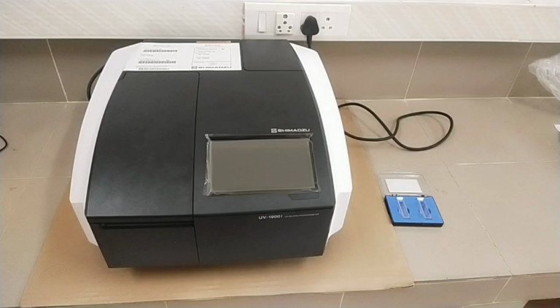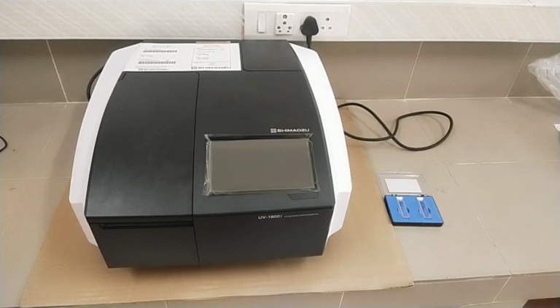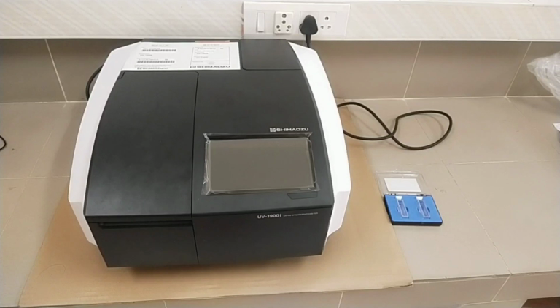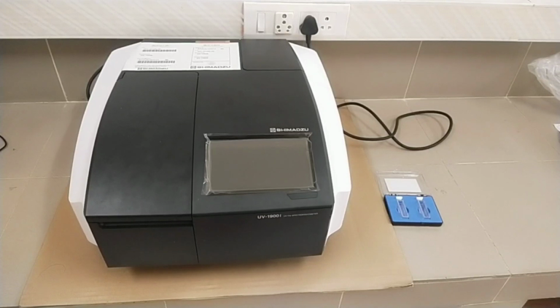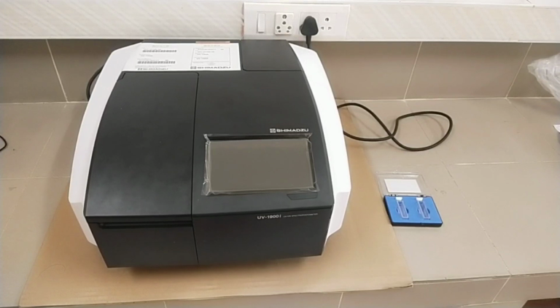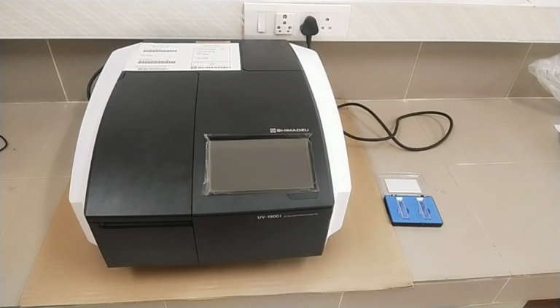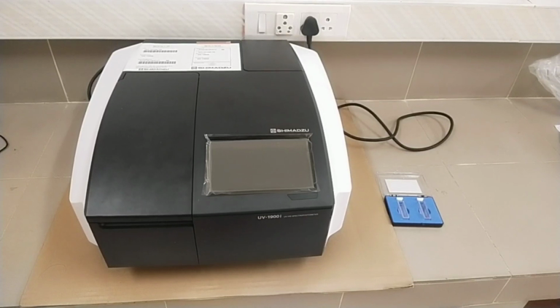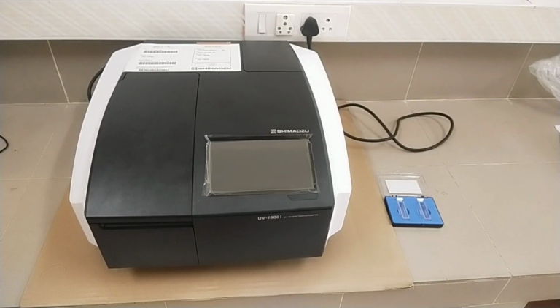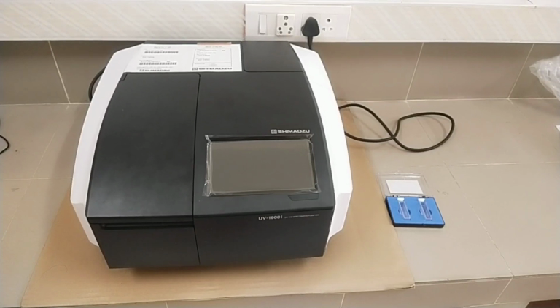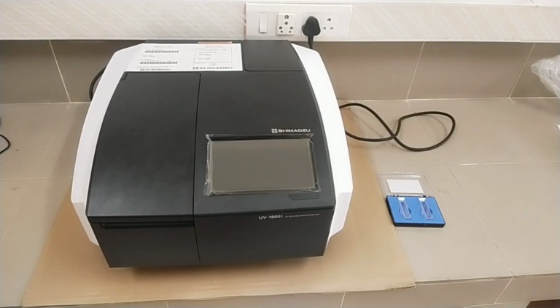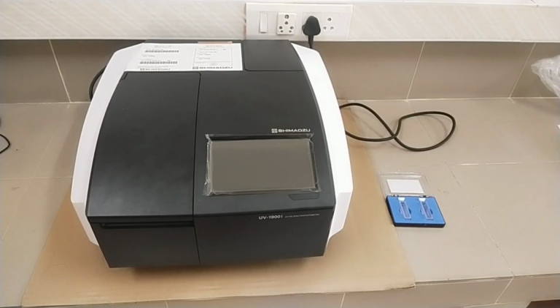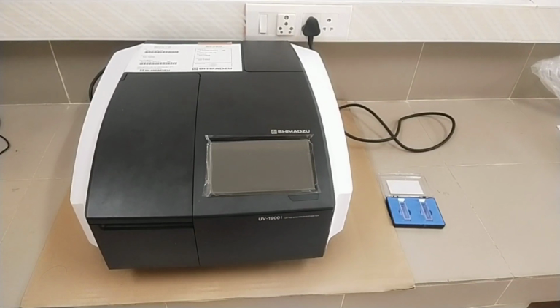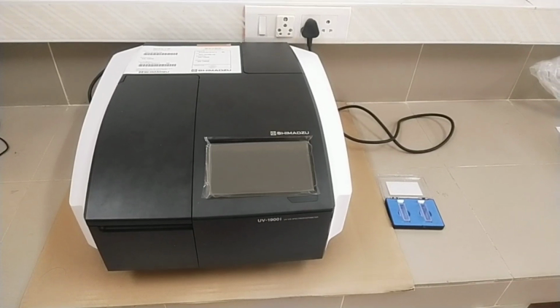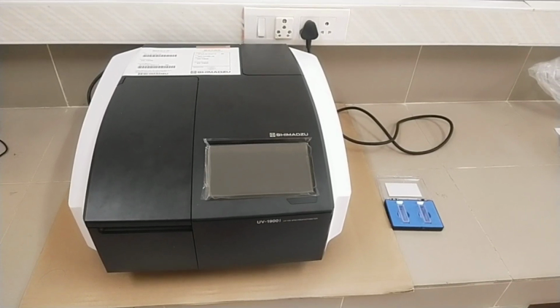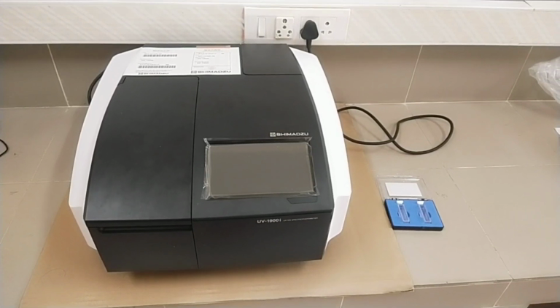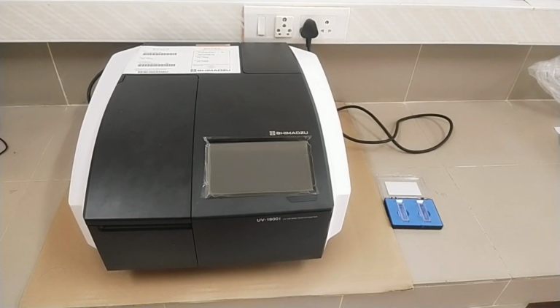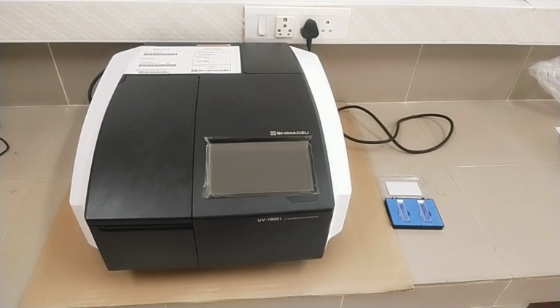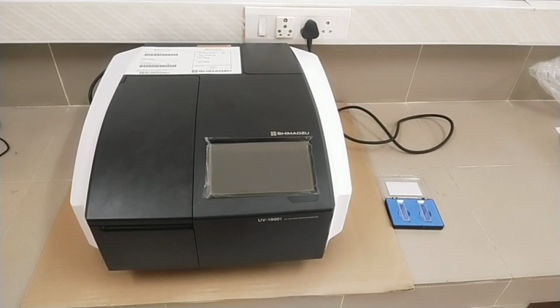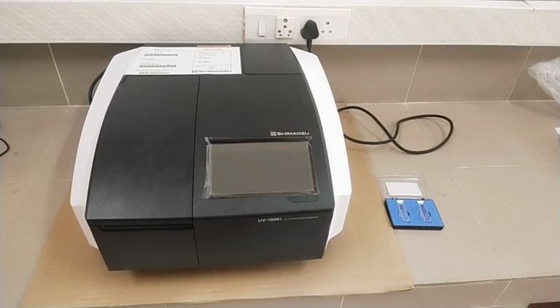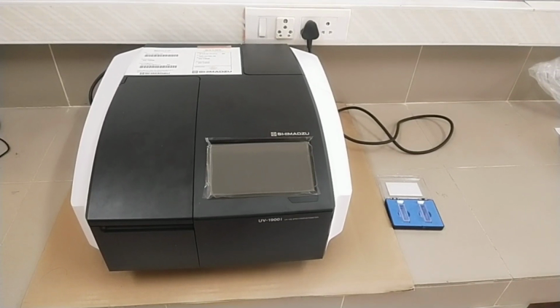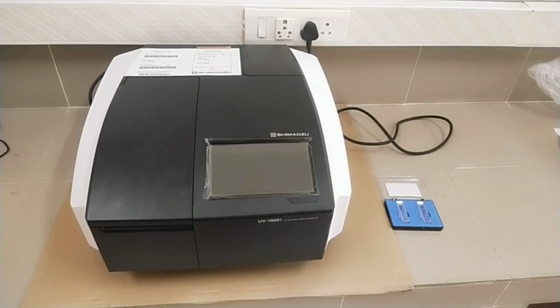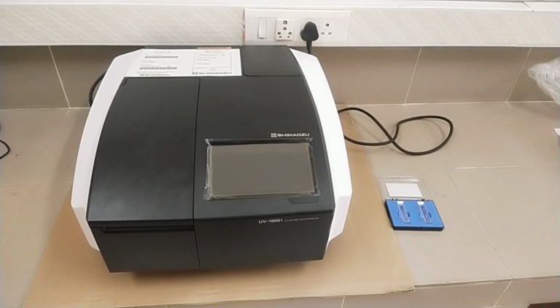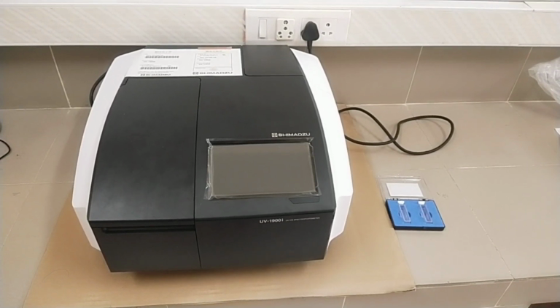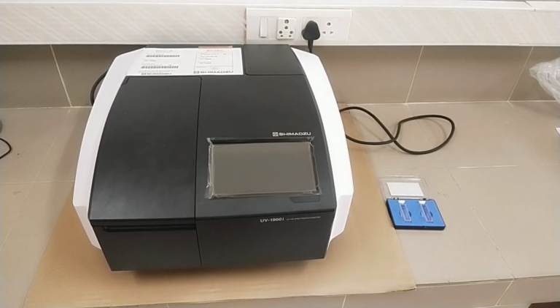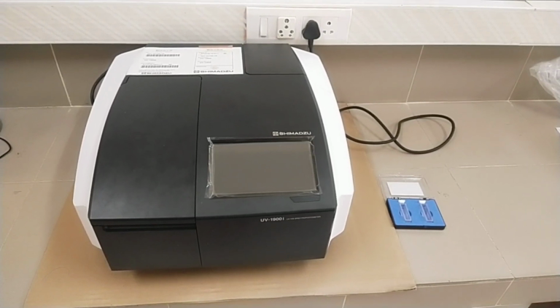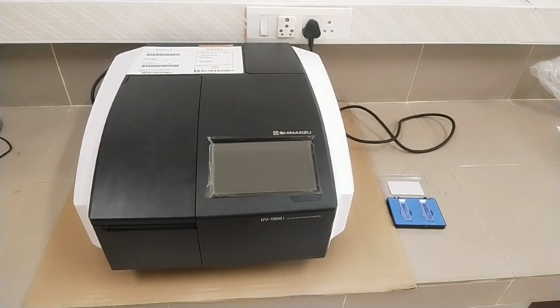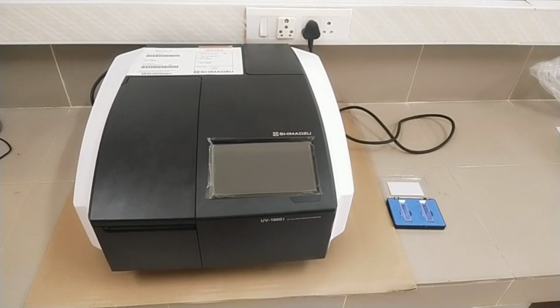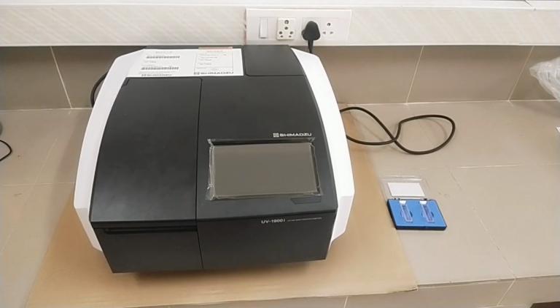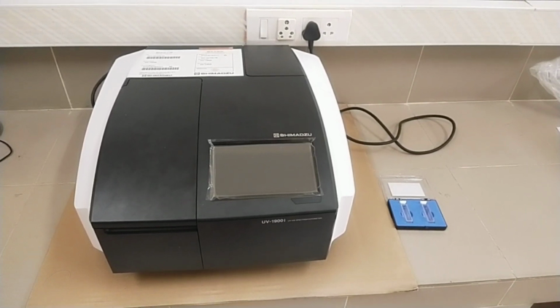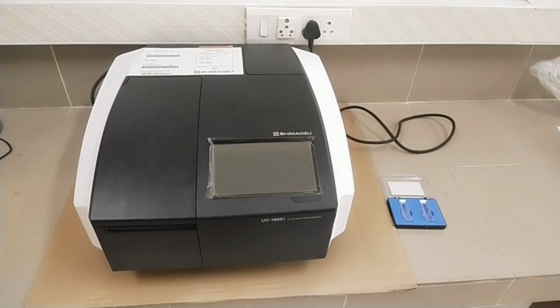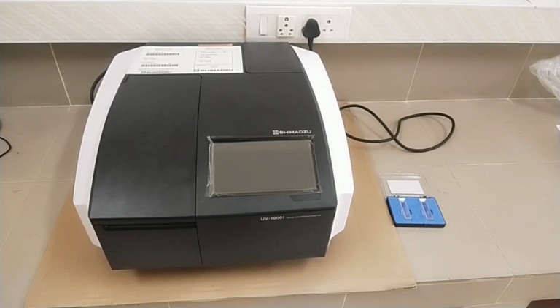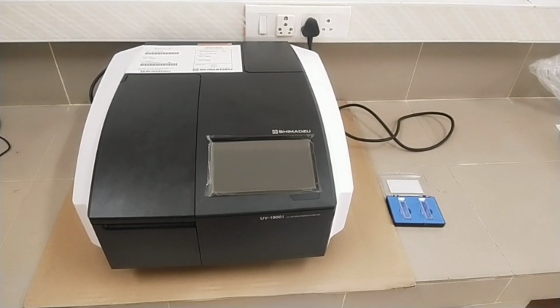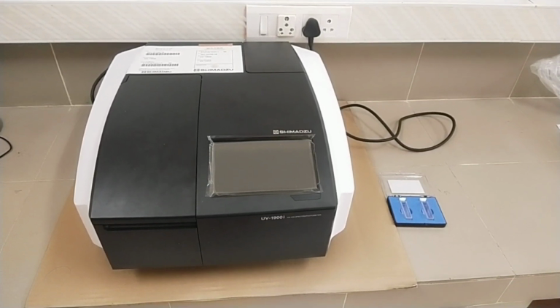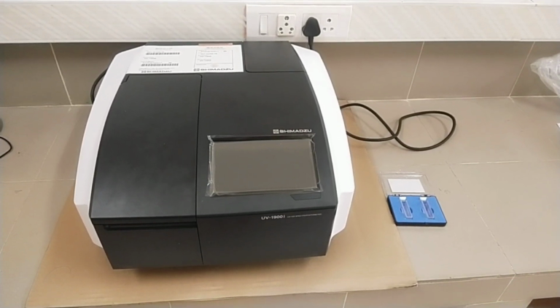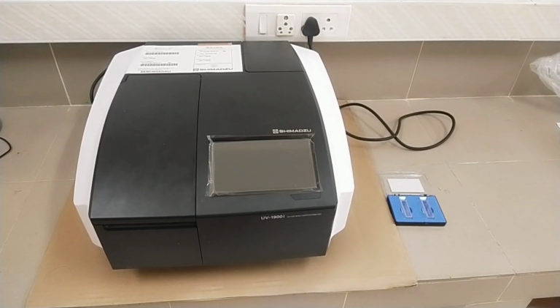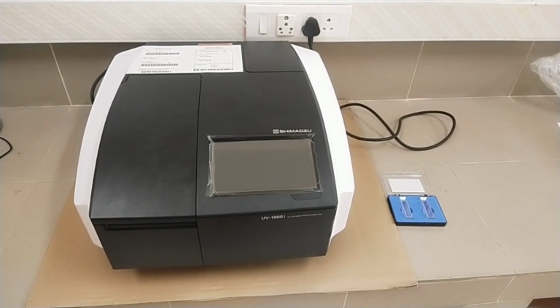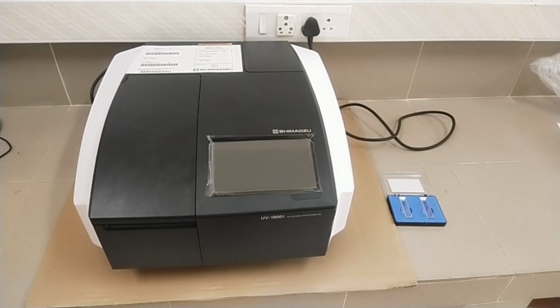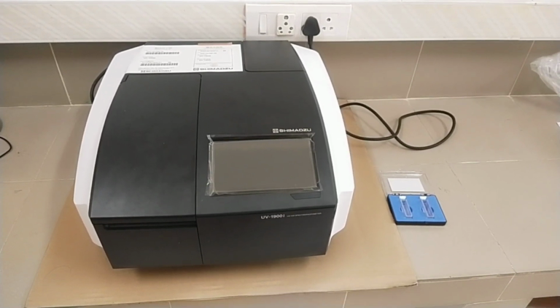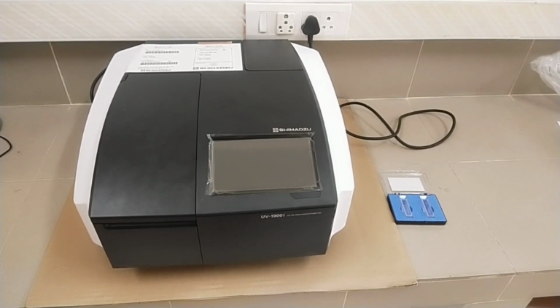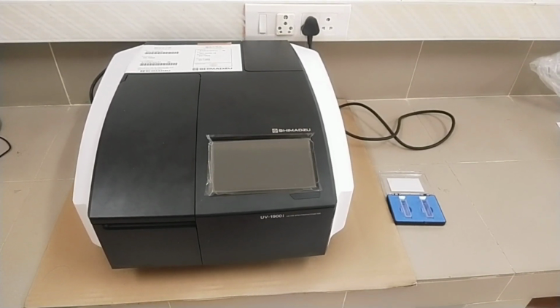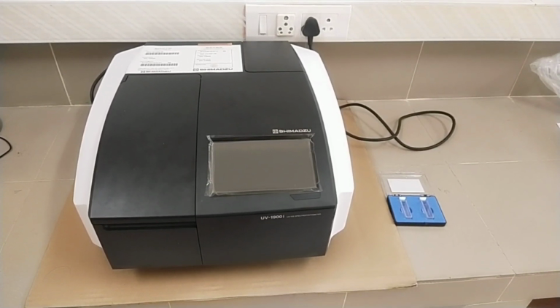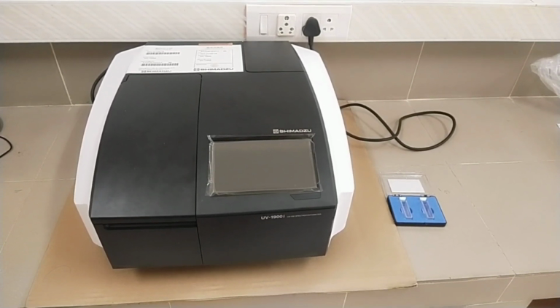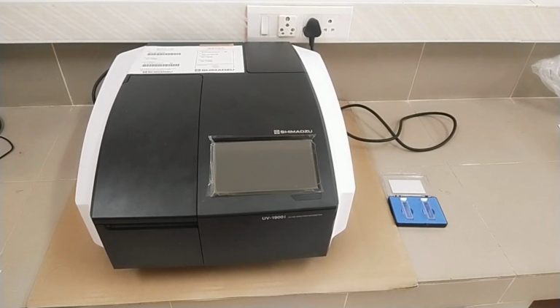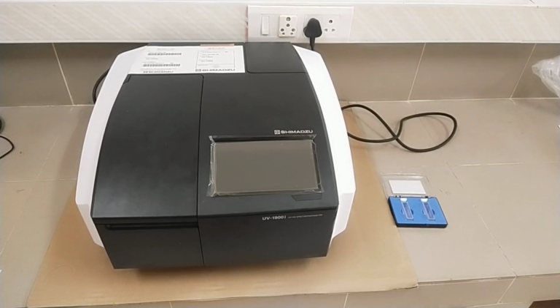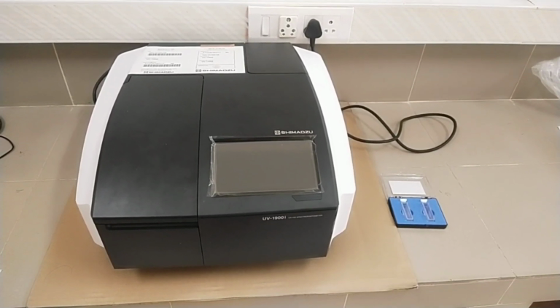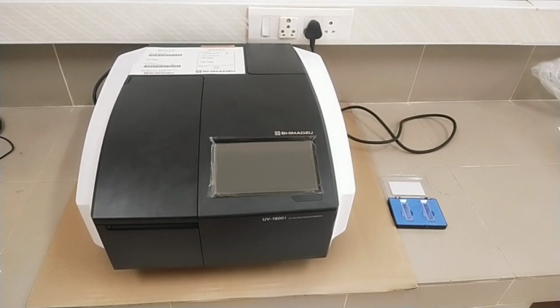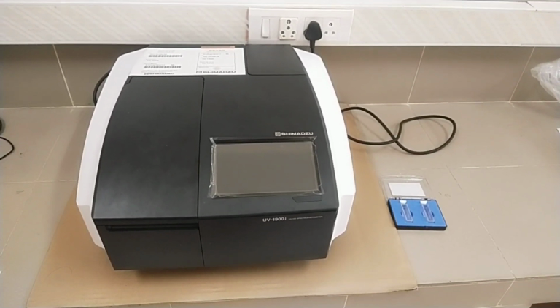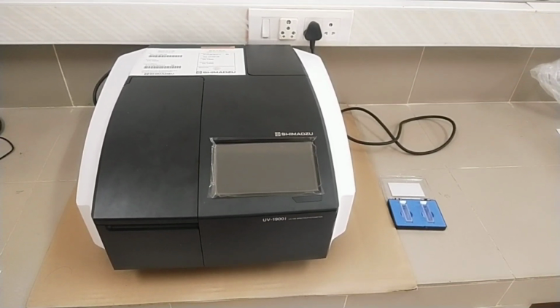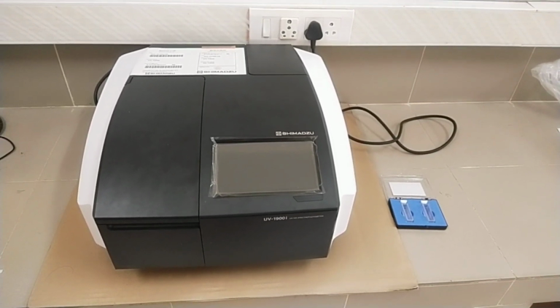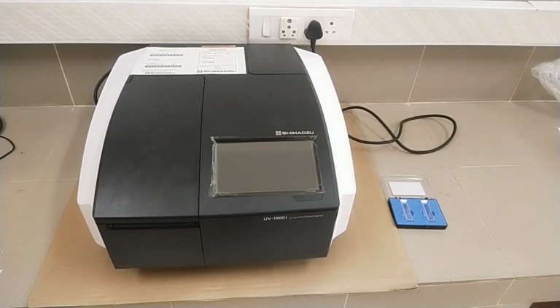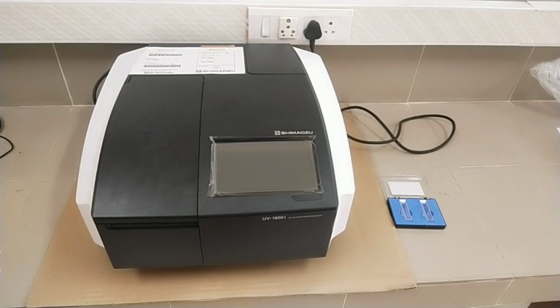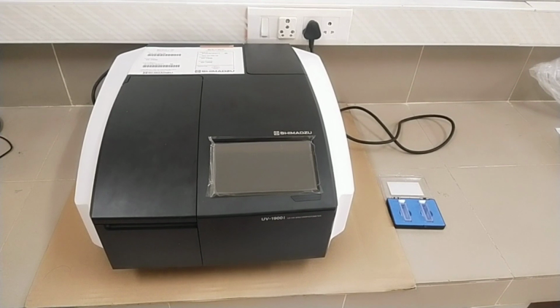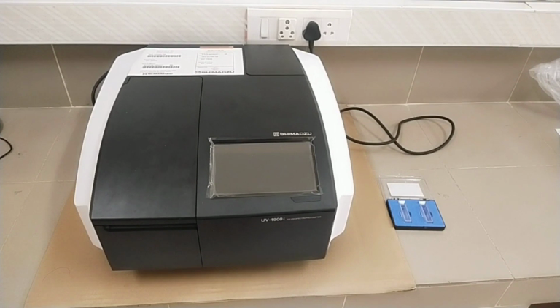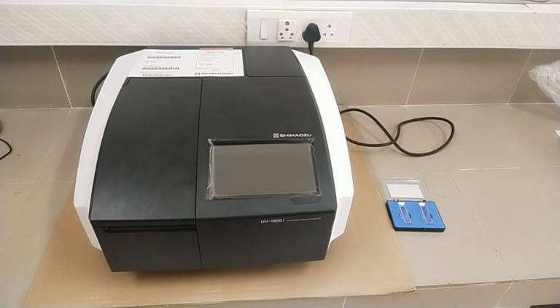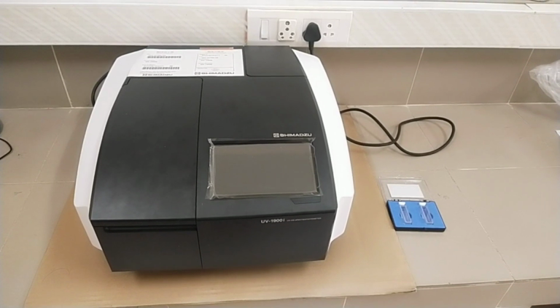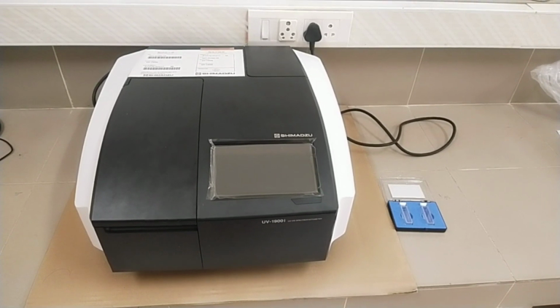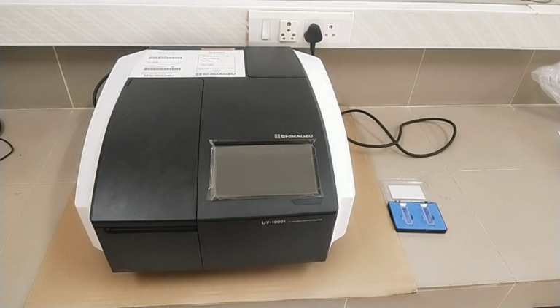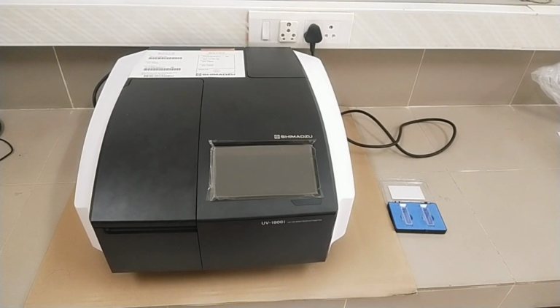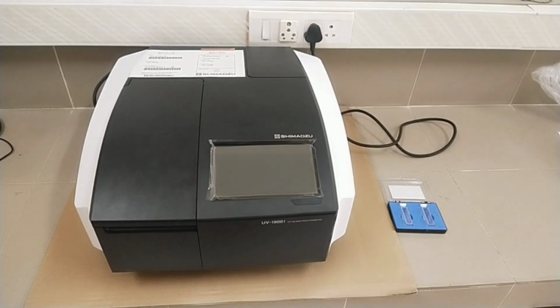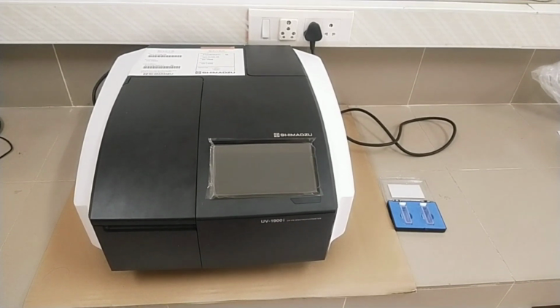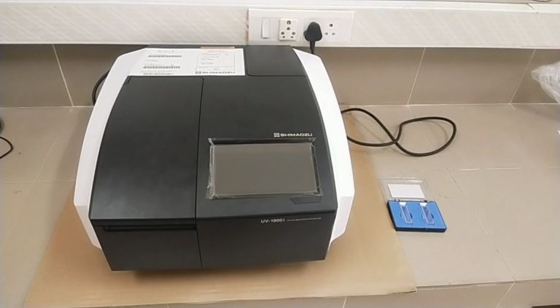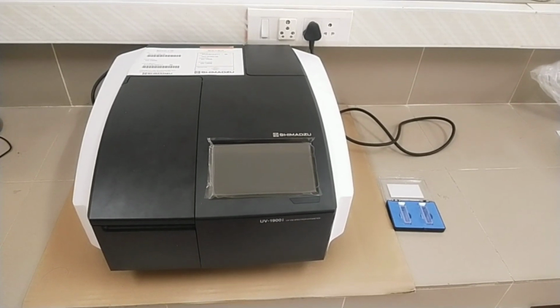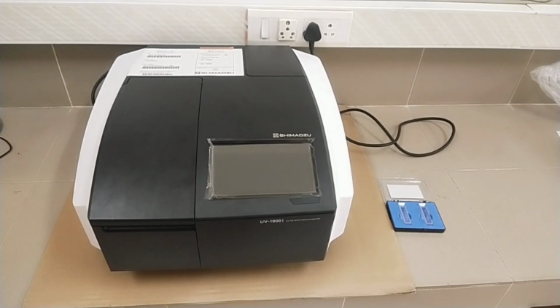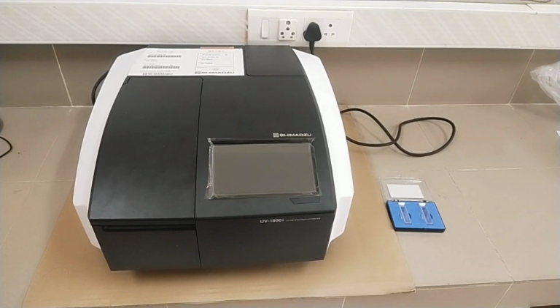Good day, today we are going to learn about the UV Visible Instrument, Shimadzu UV1900i series.